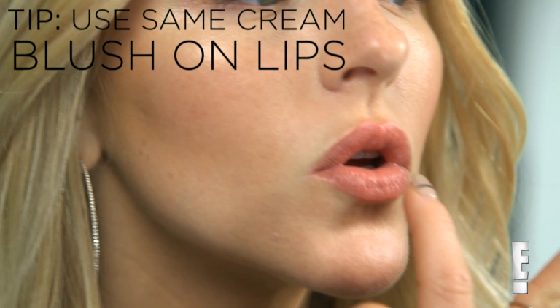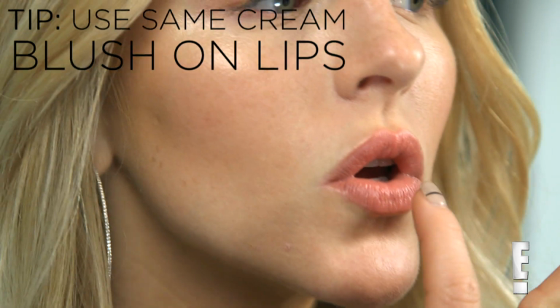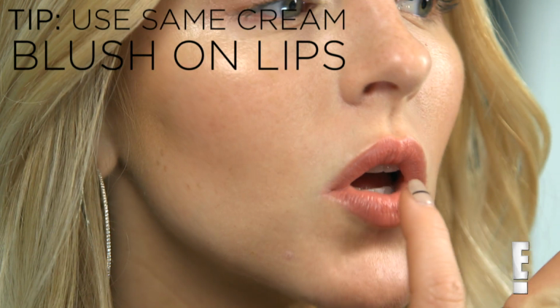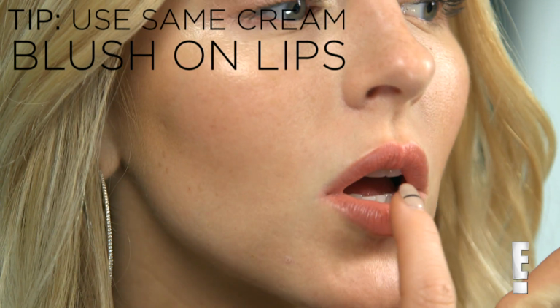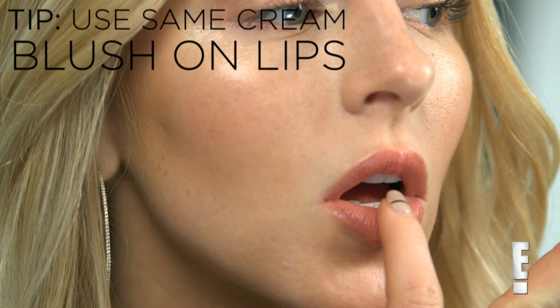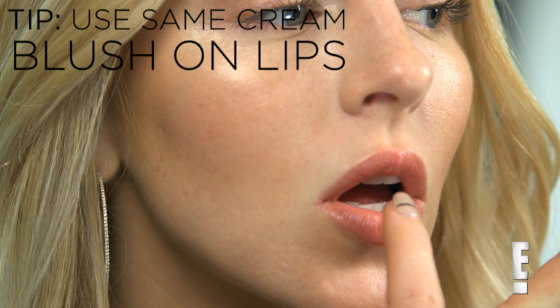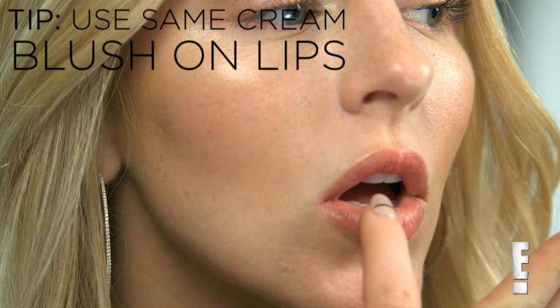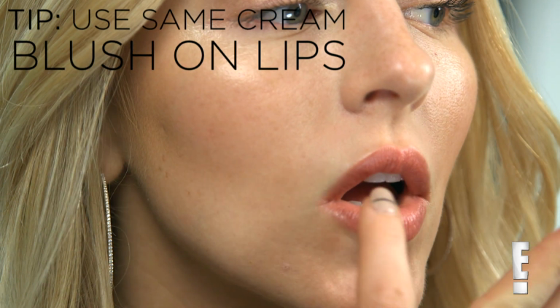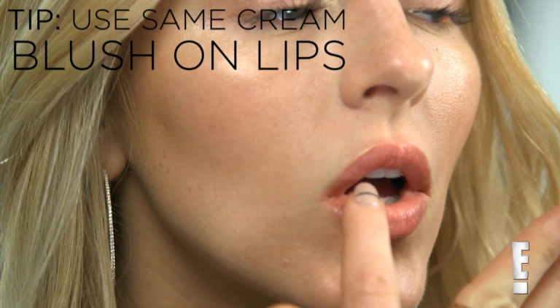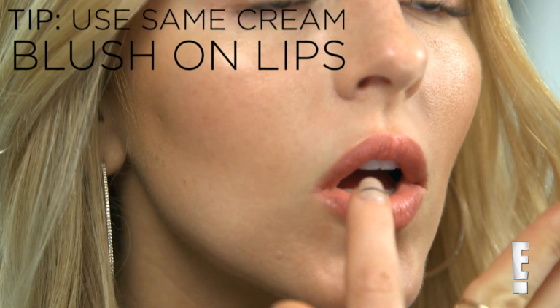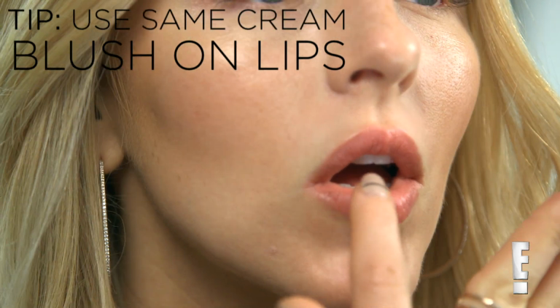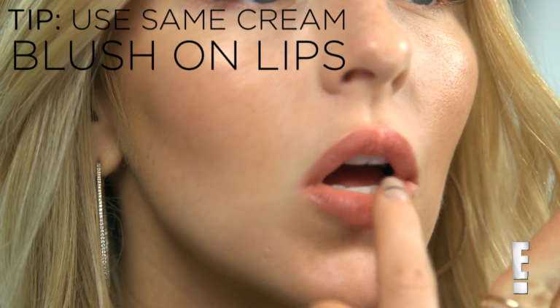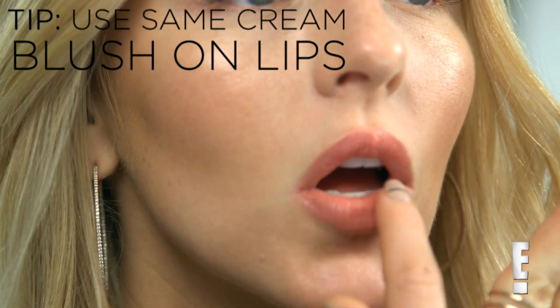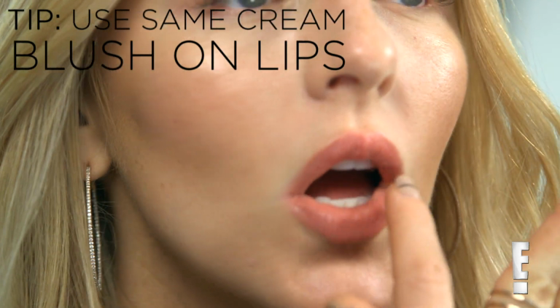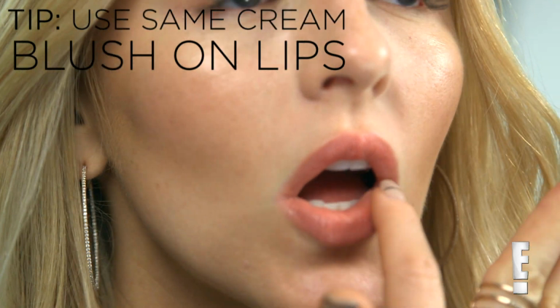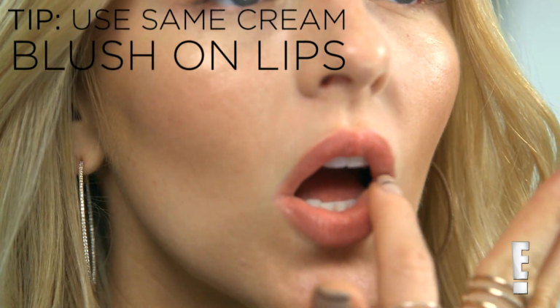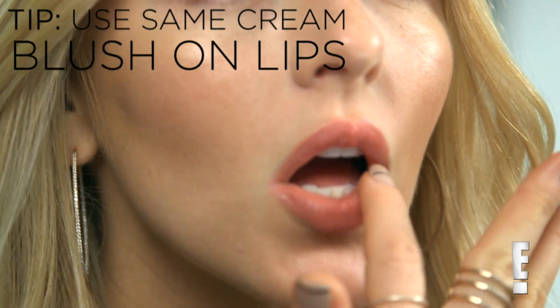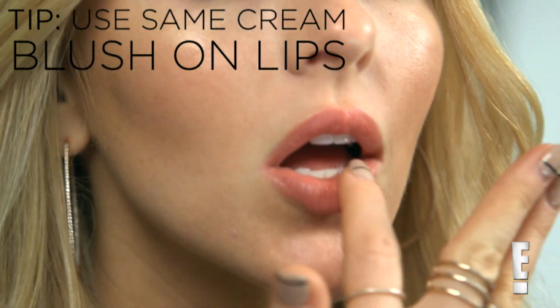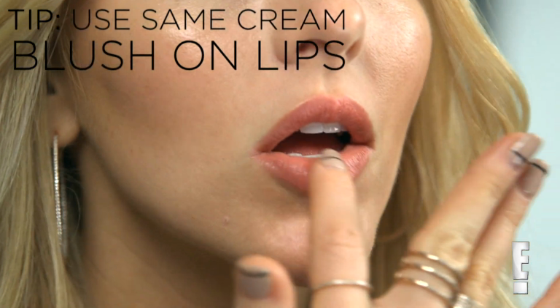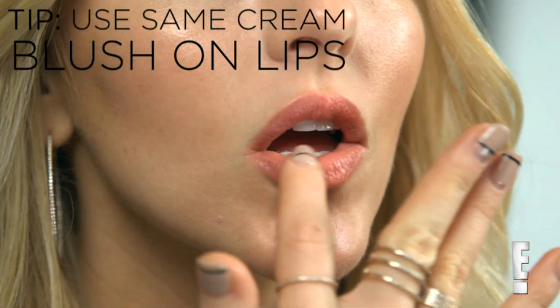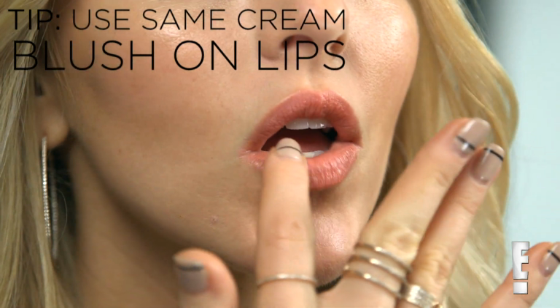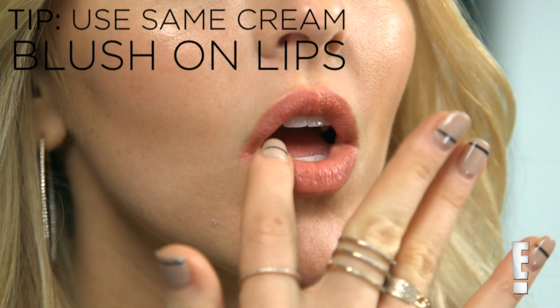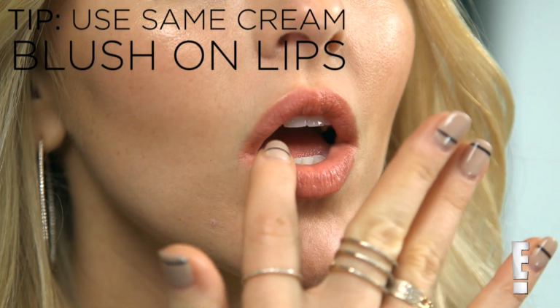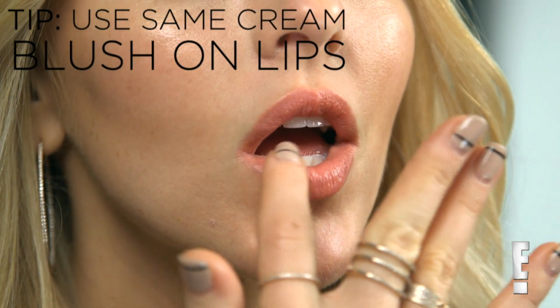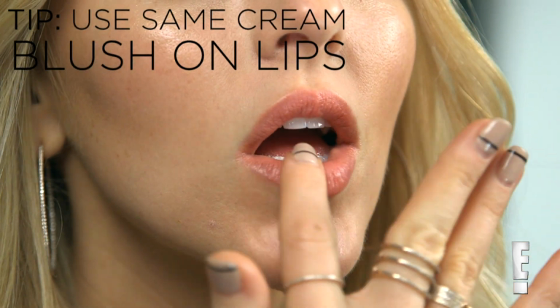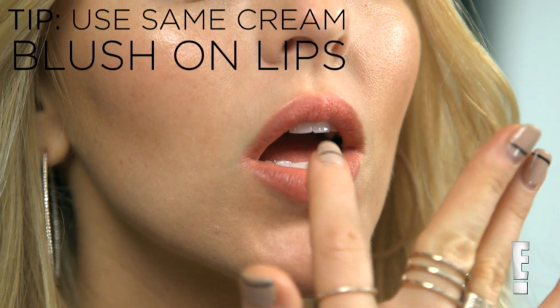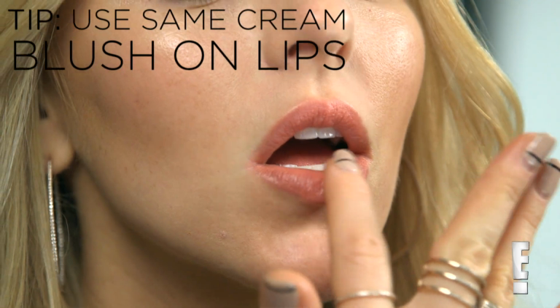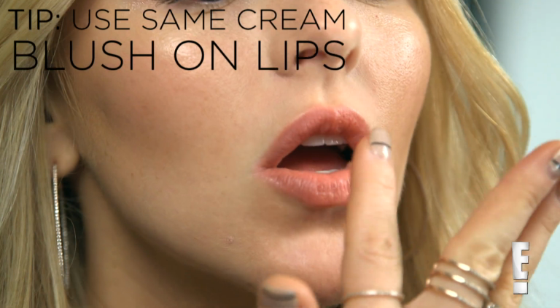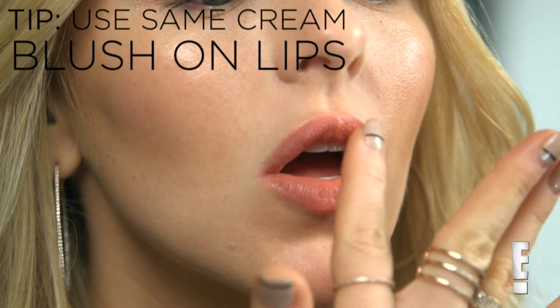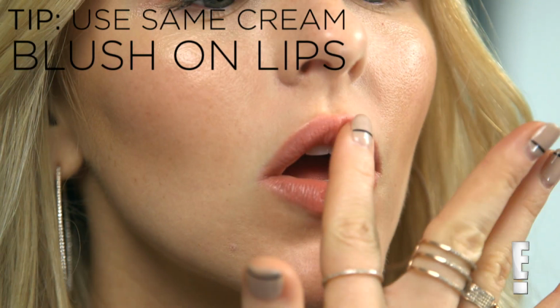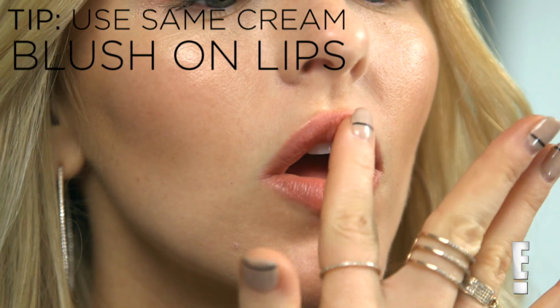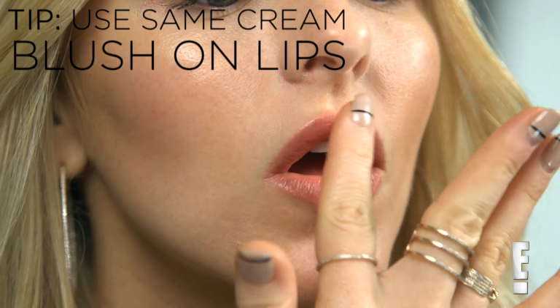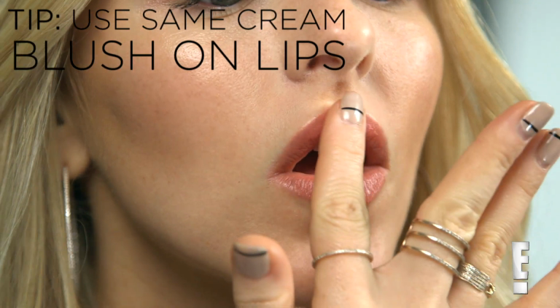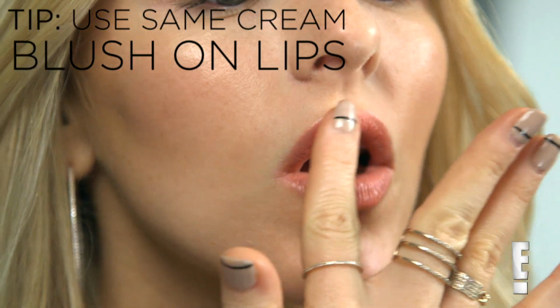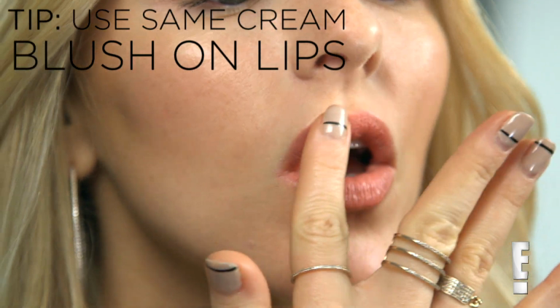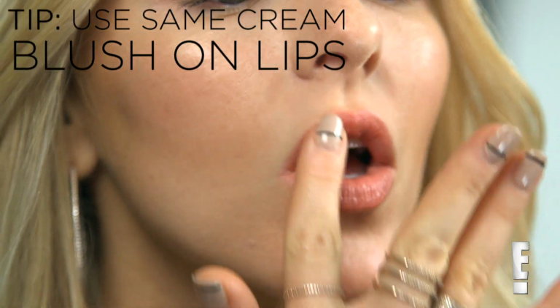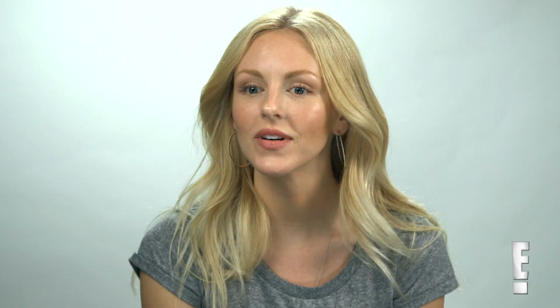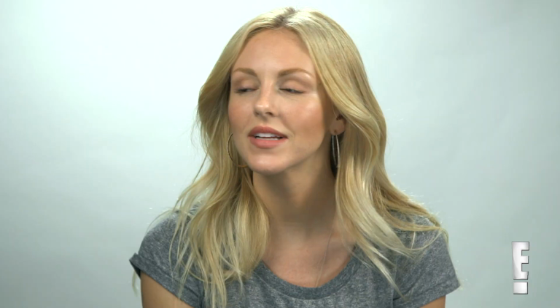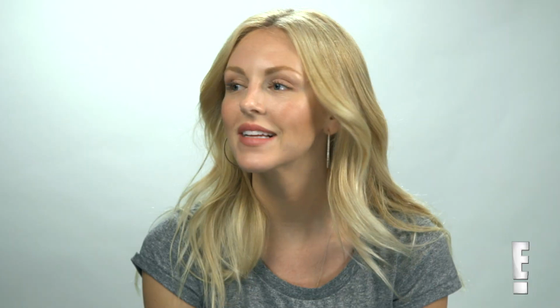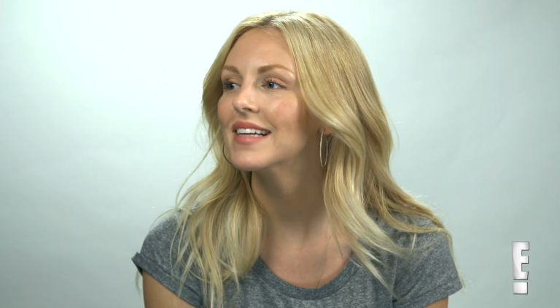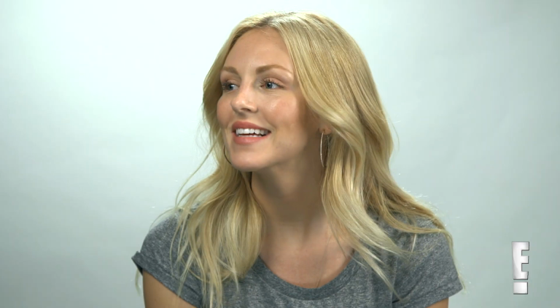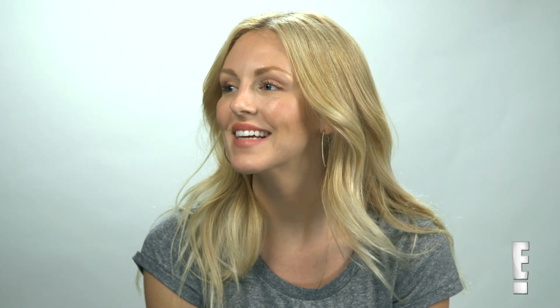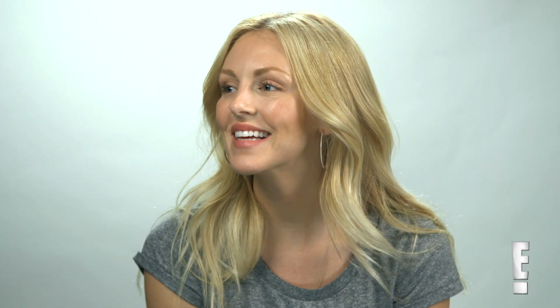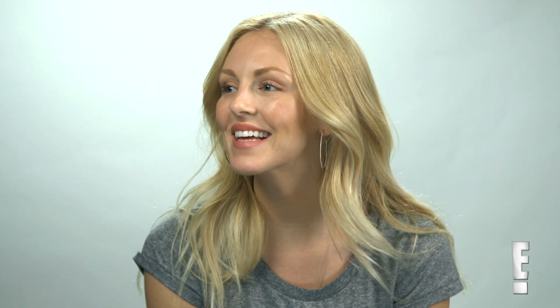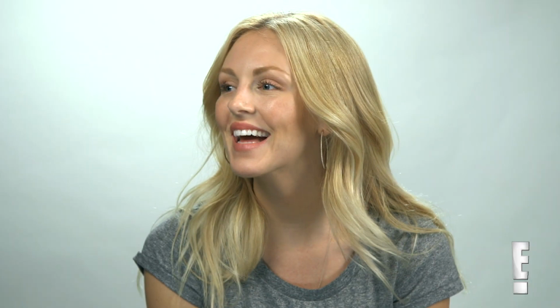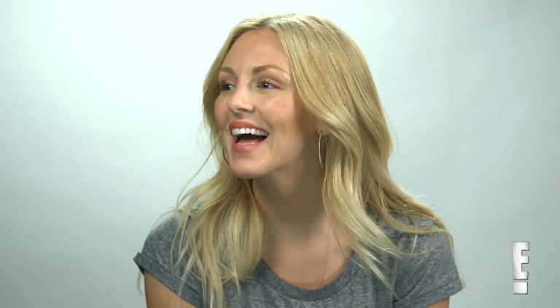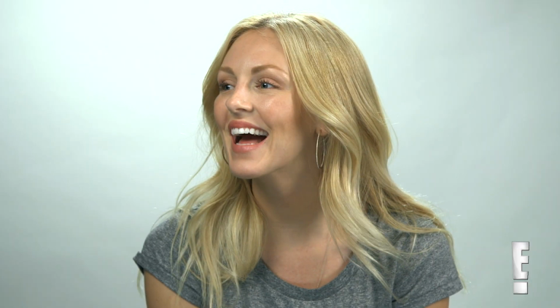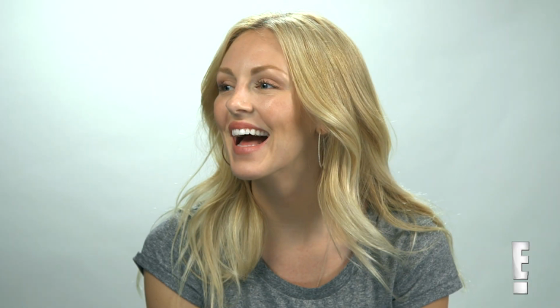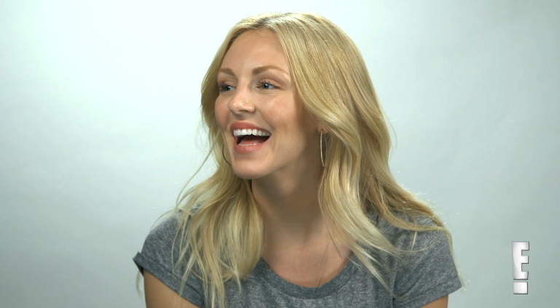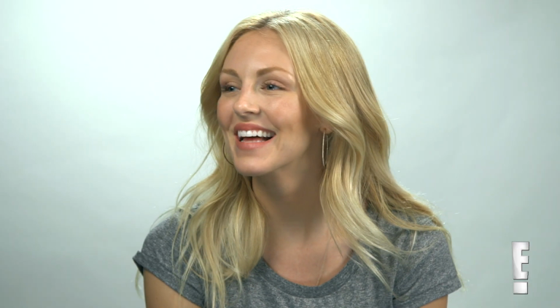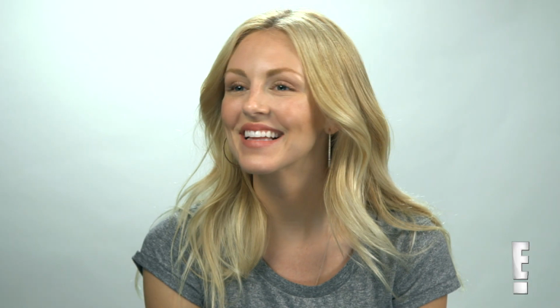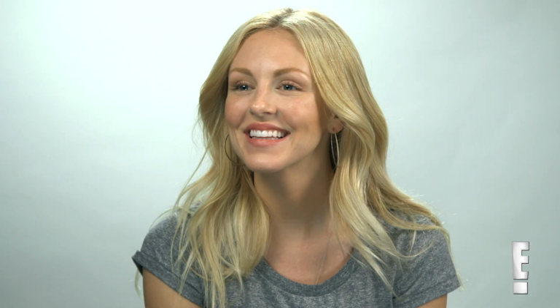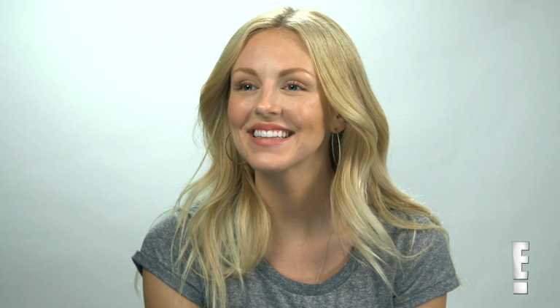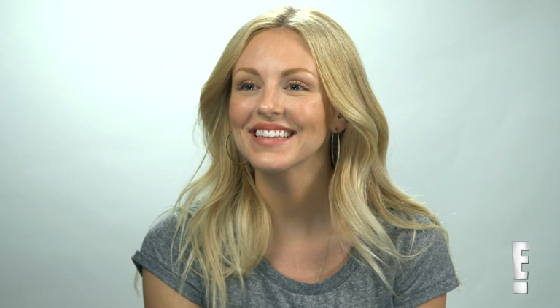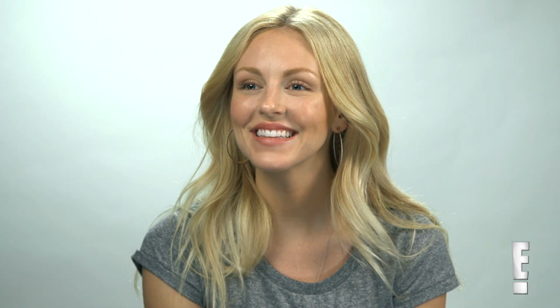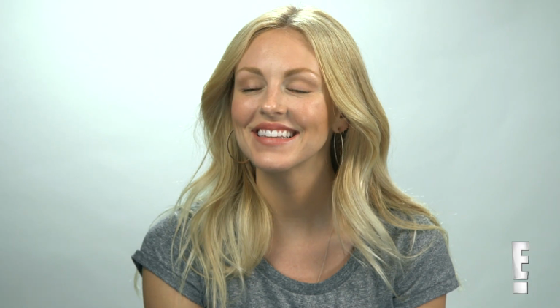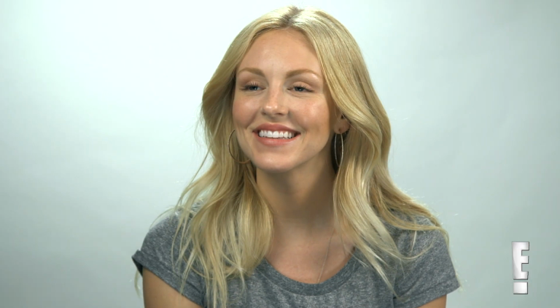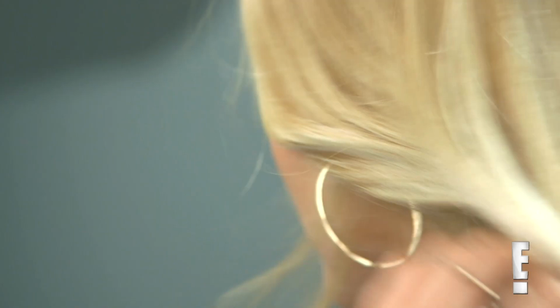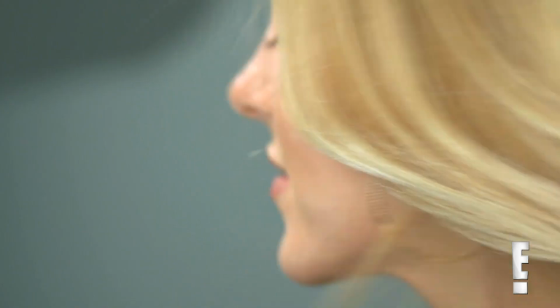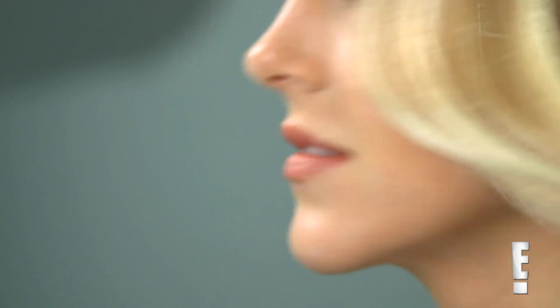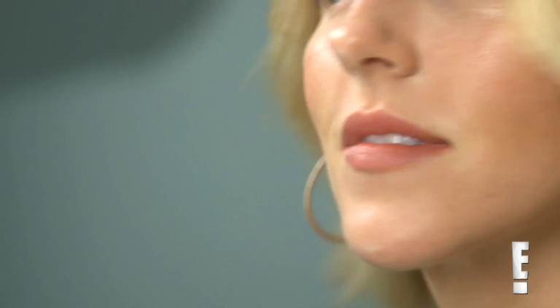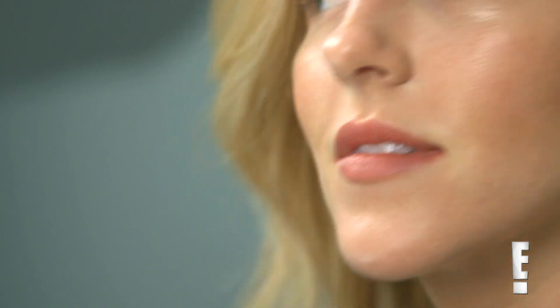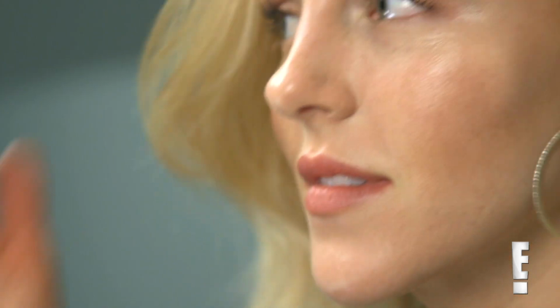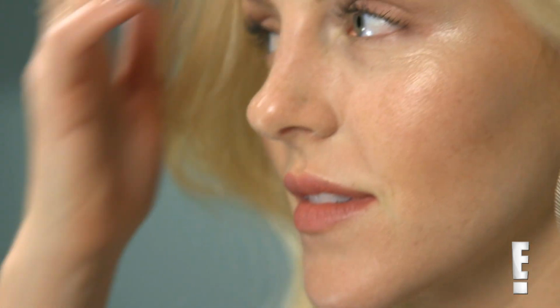And a little extra tip: use the same cream blush for your lips. I really love this look — it gives you that natural rosy glow that's perfect for summer.